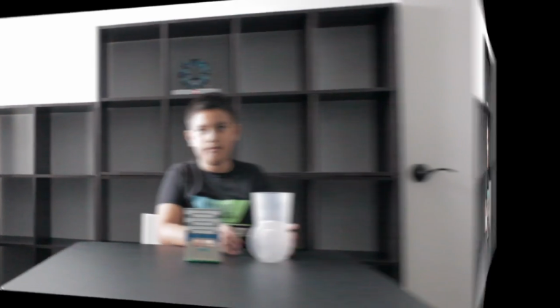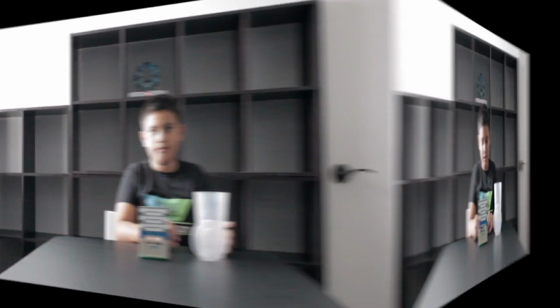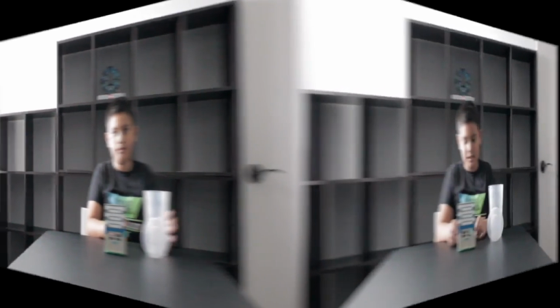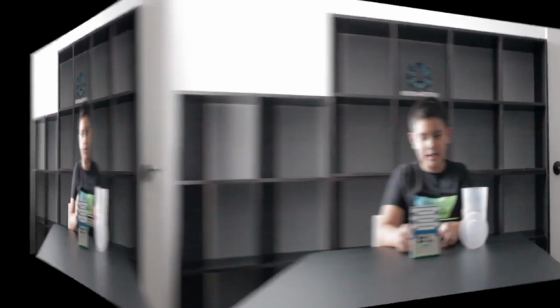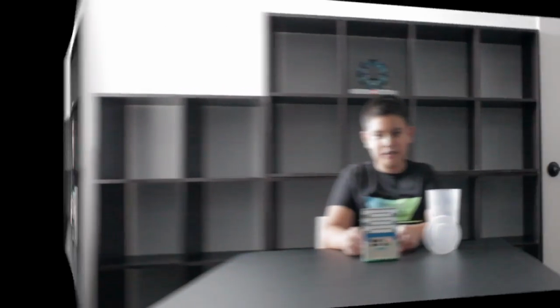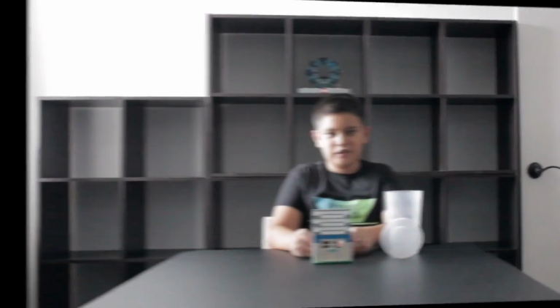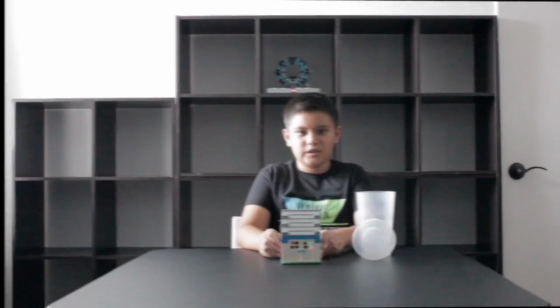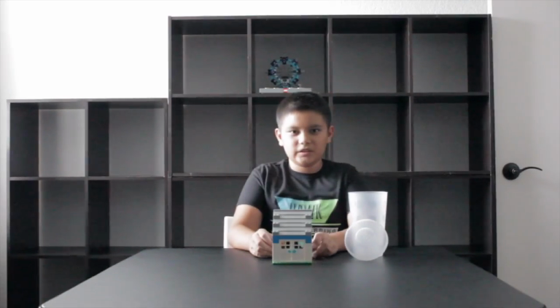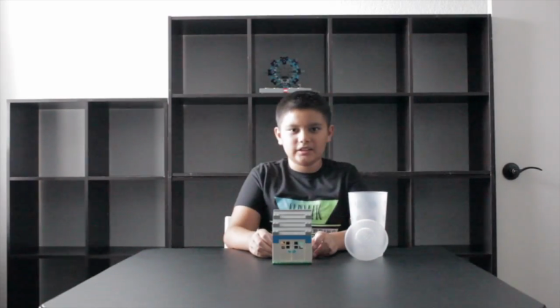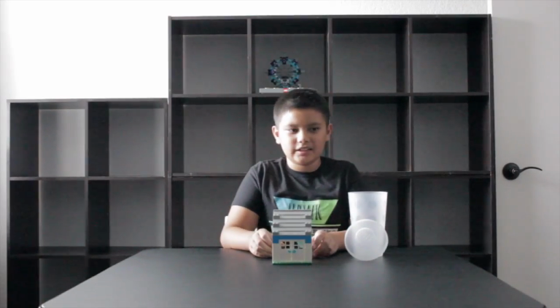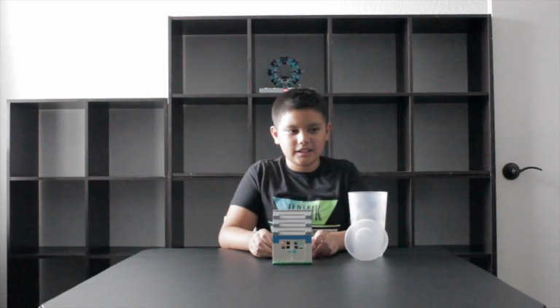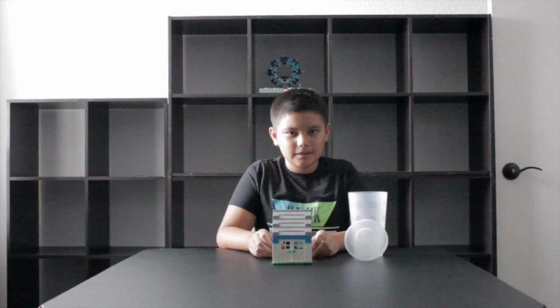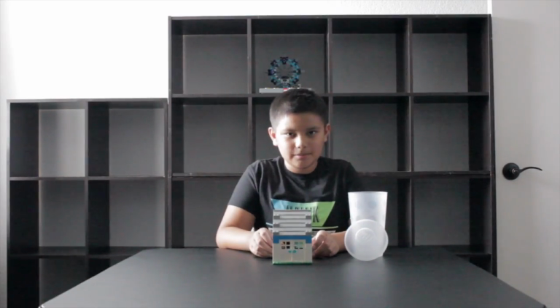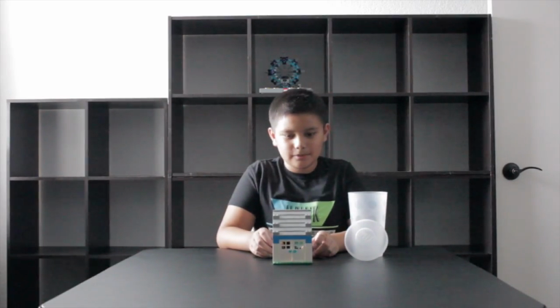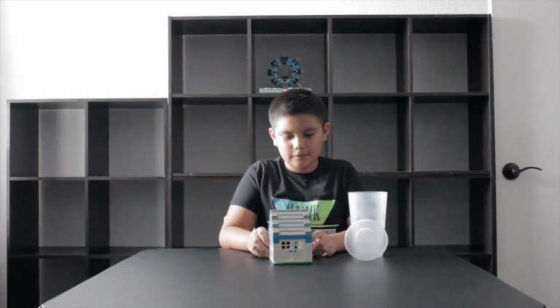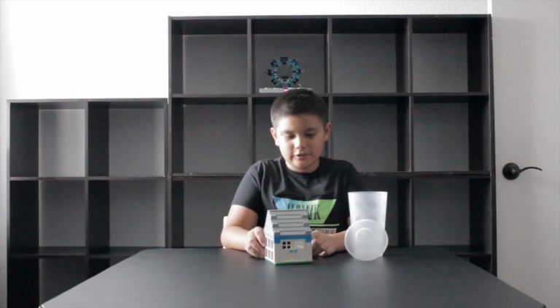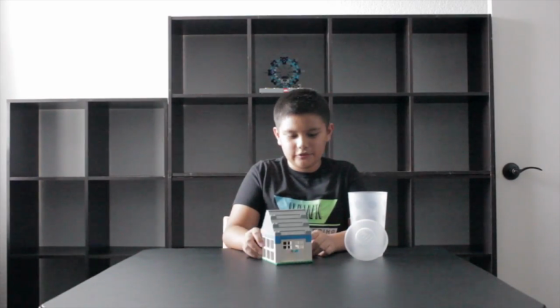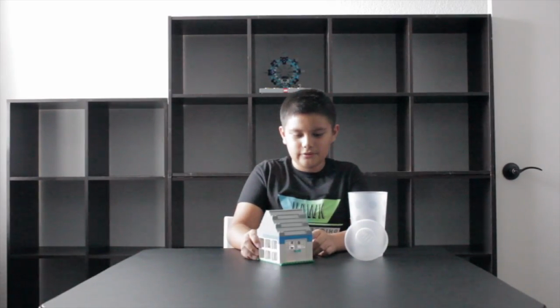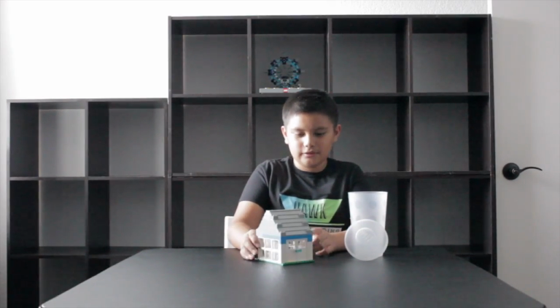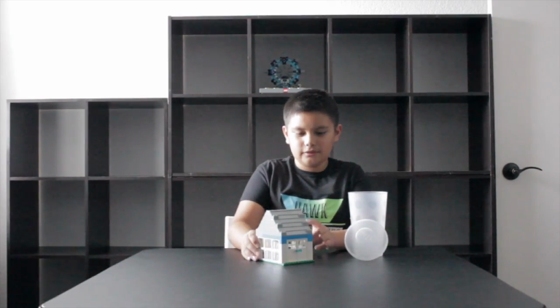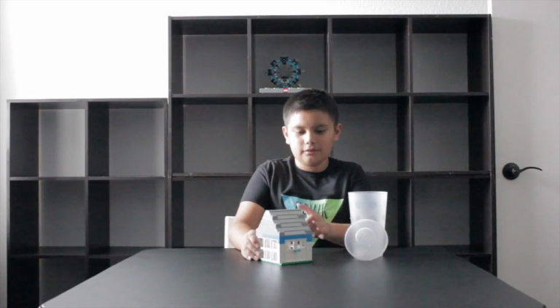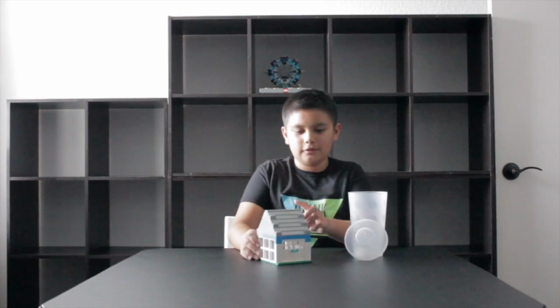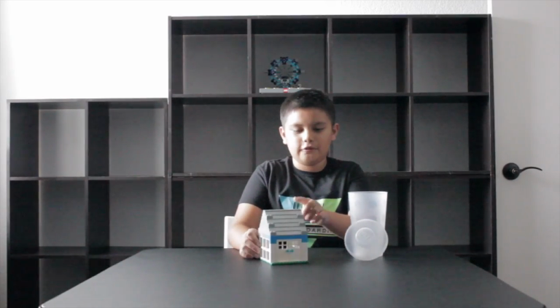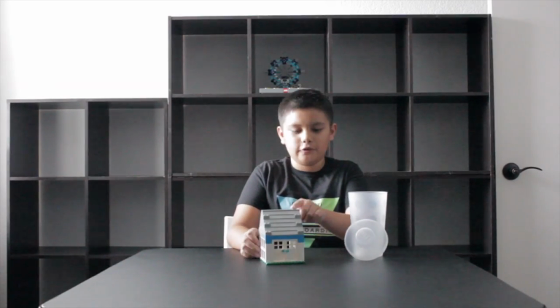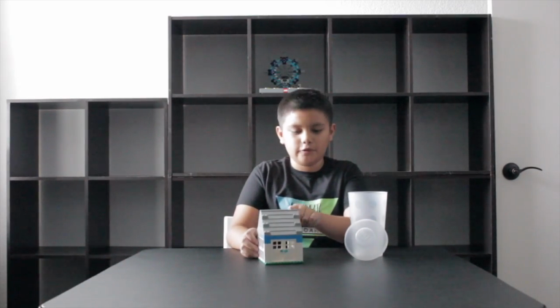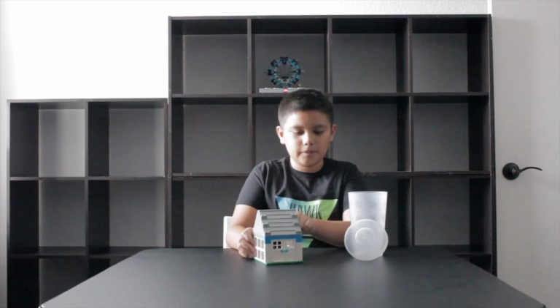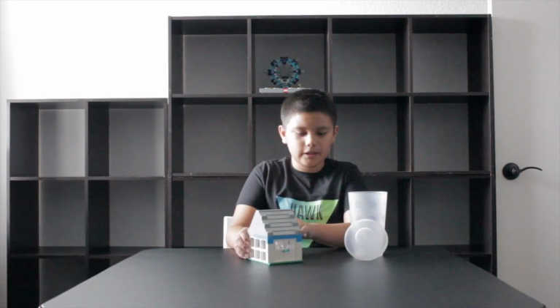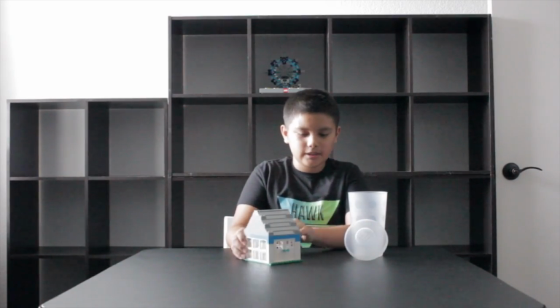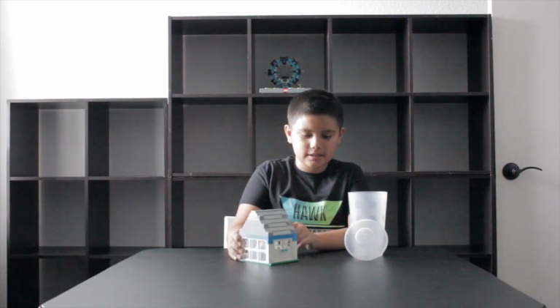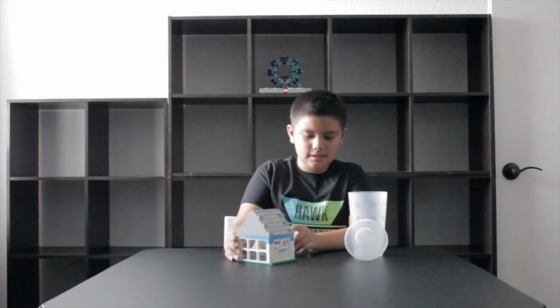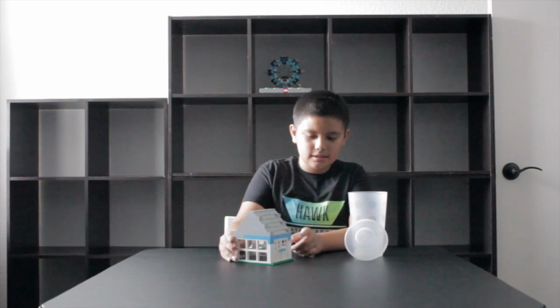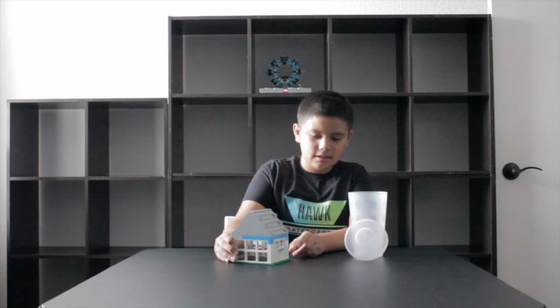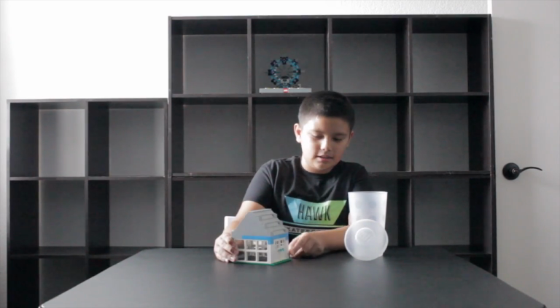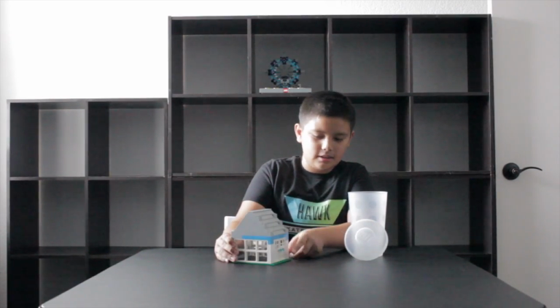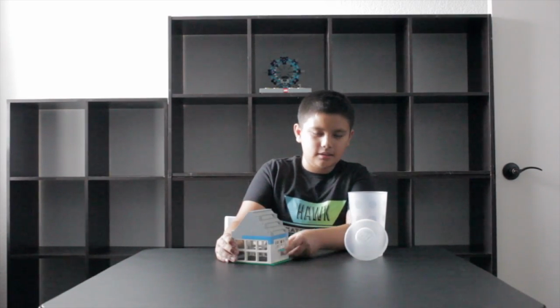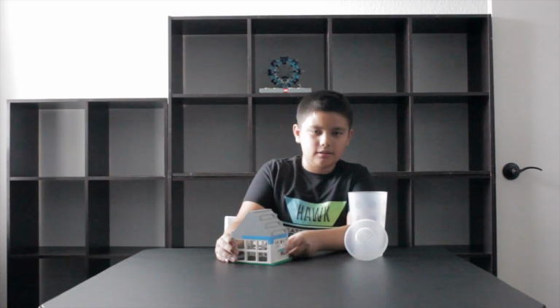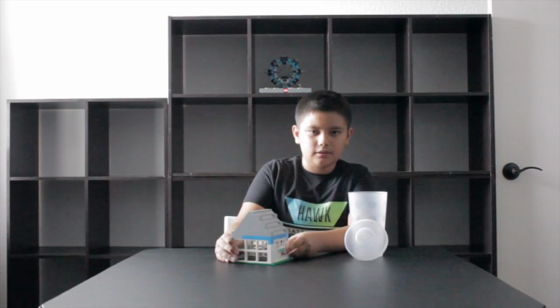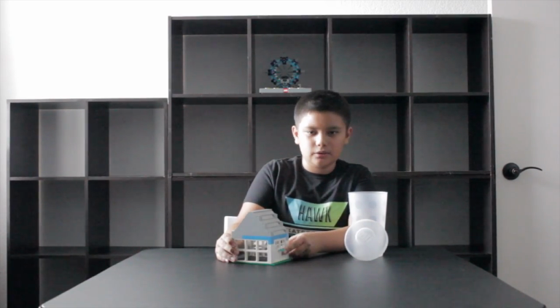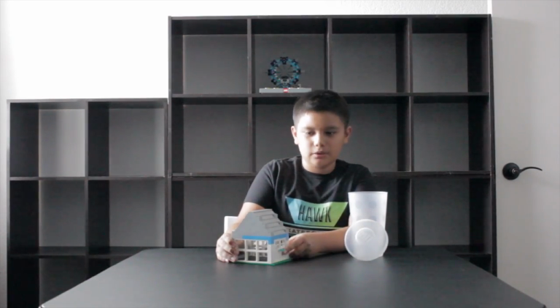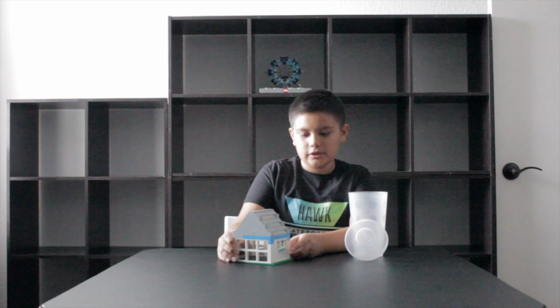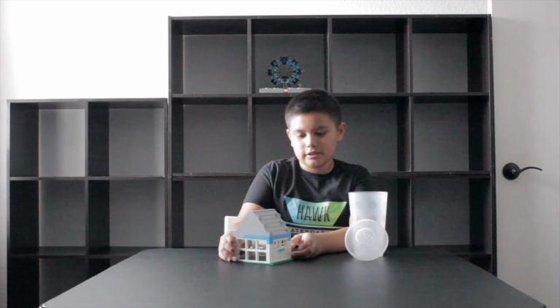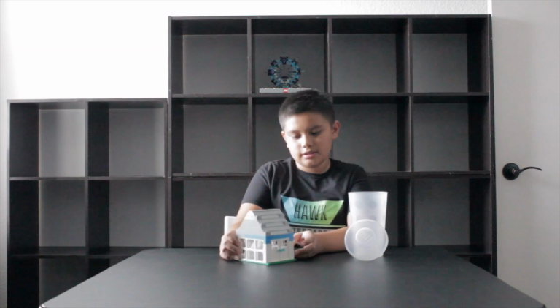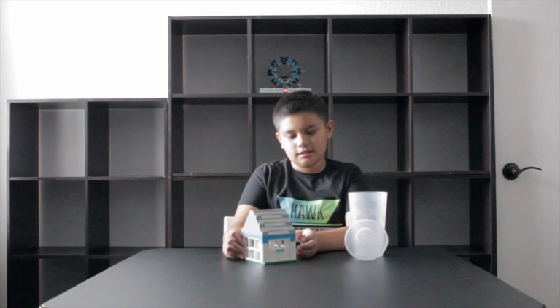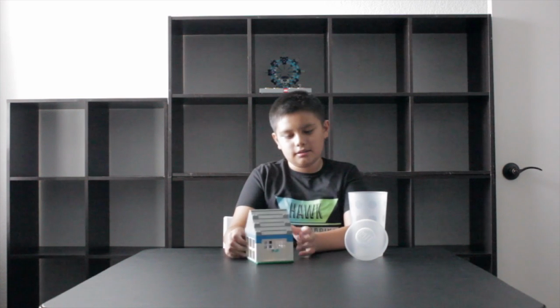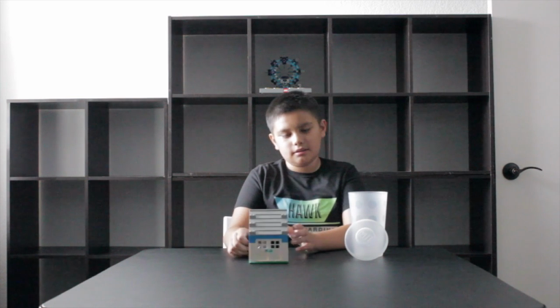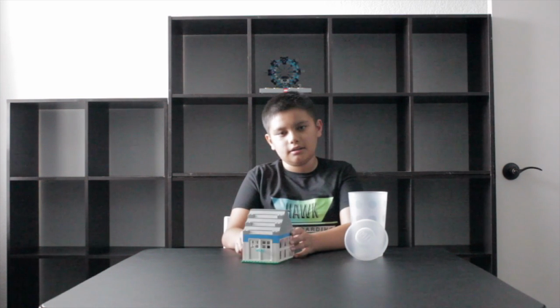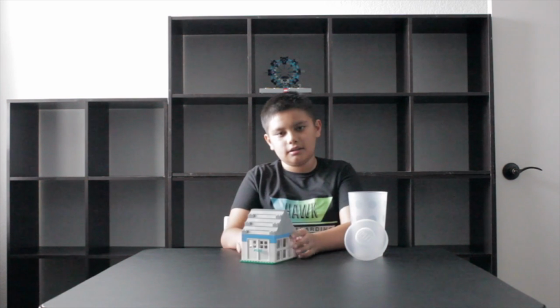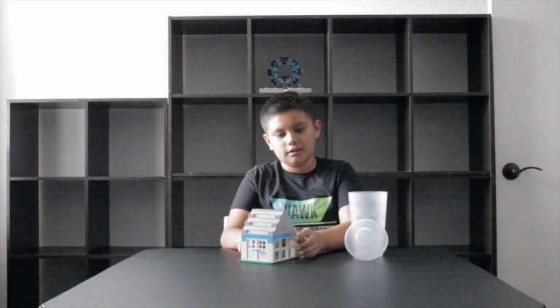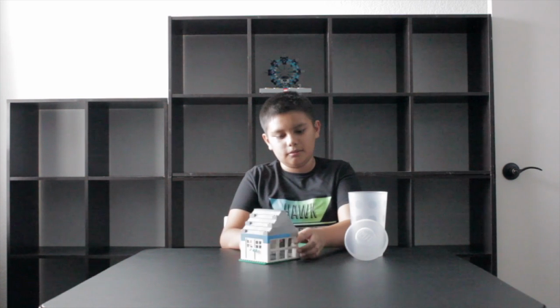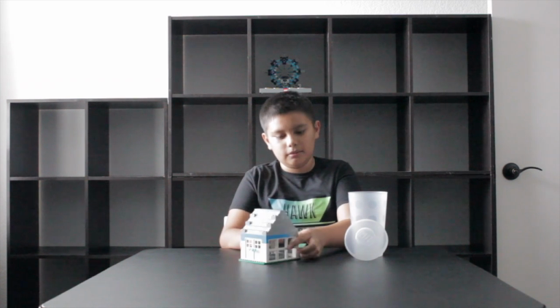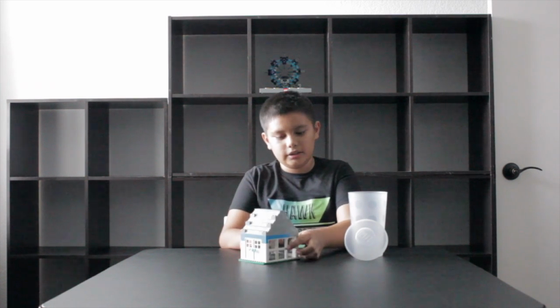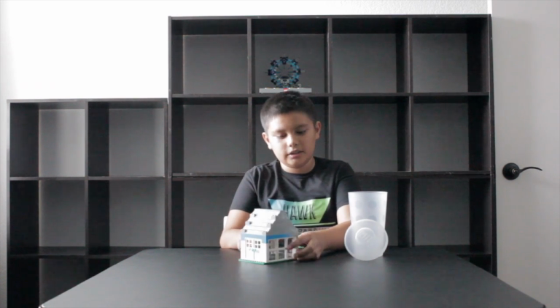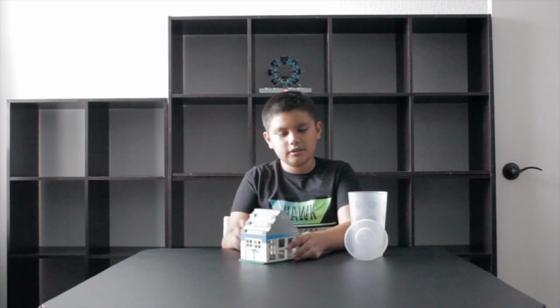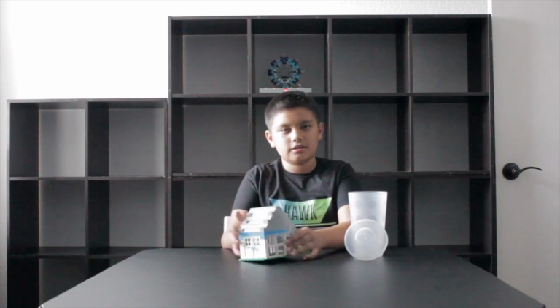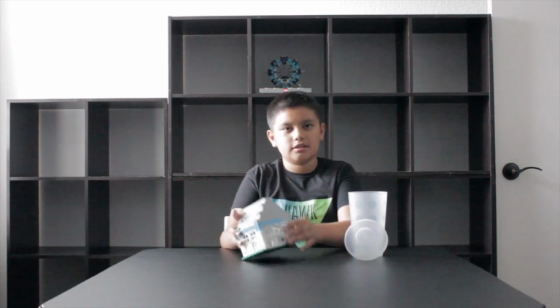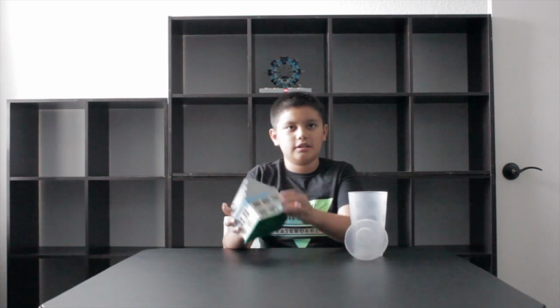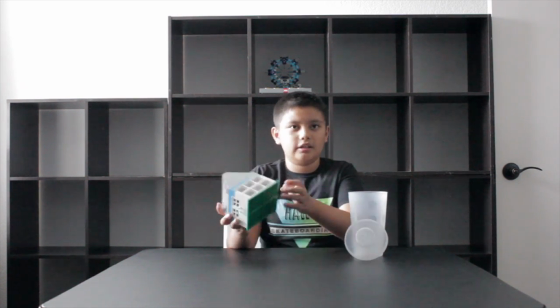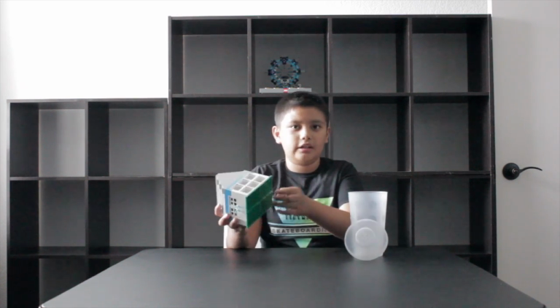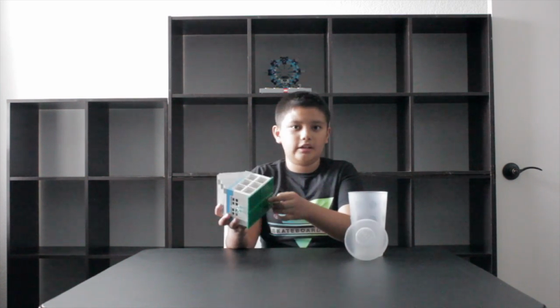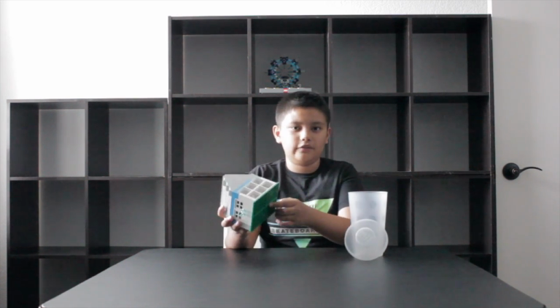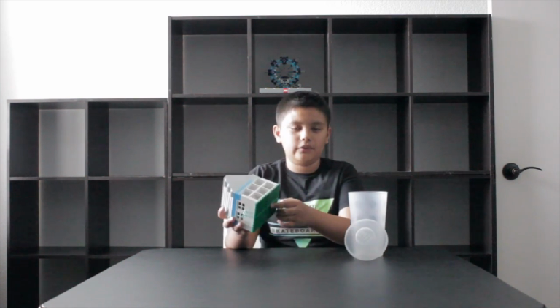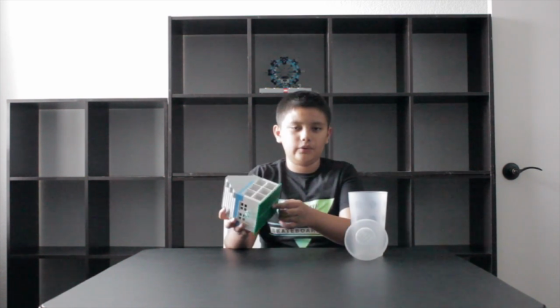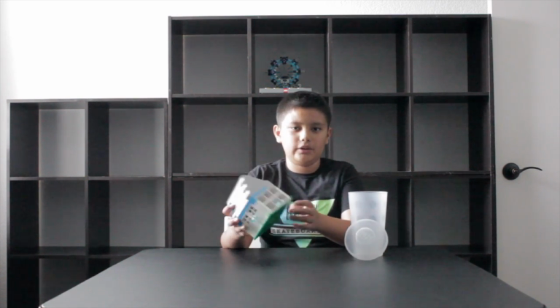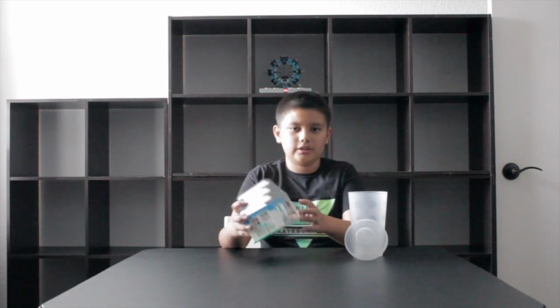I filled the cup with roof parts, doors, windows, and floors.